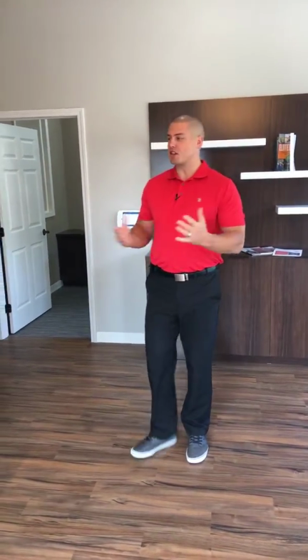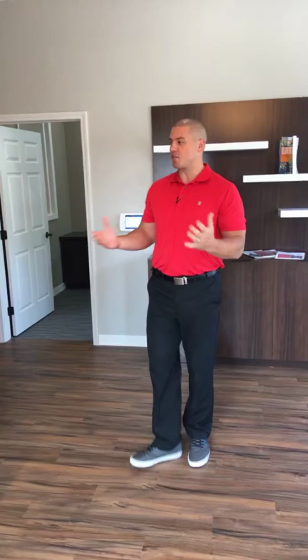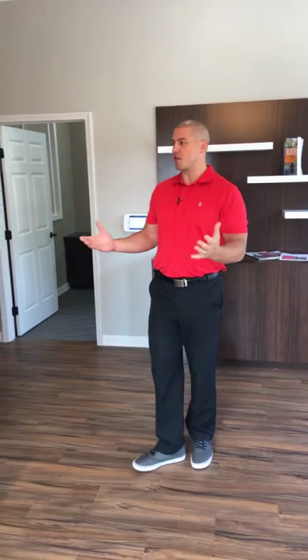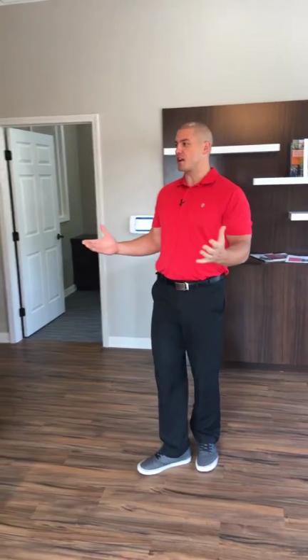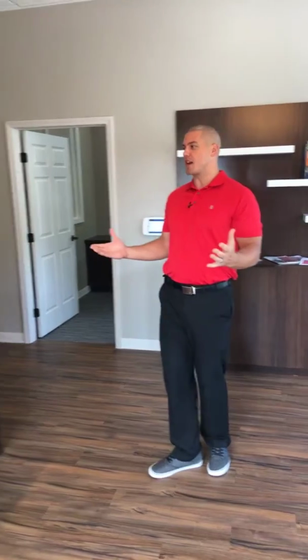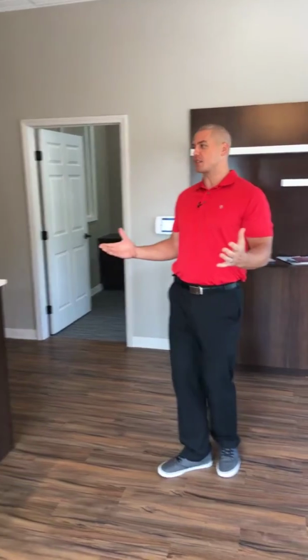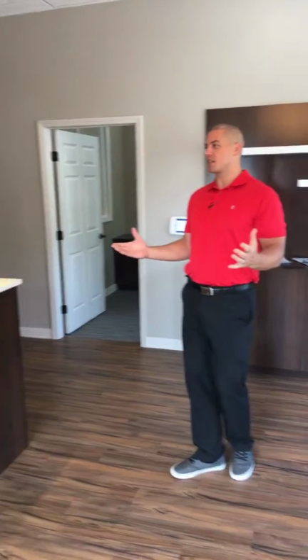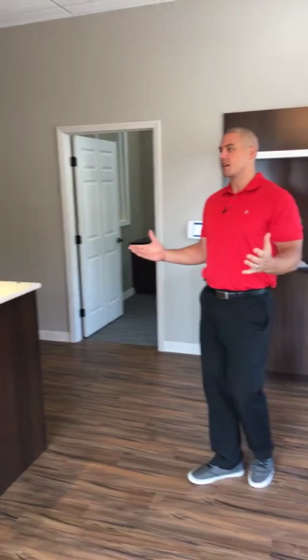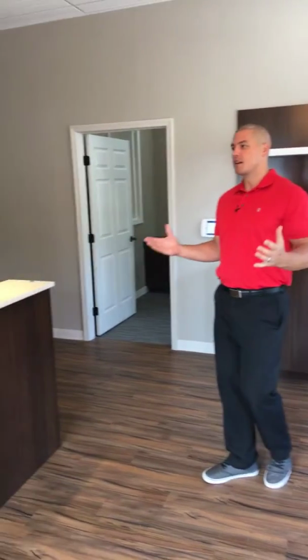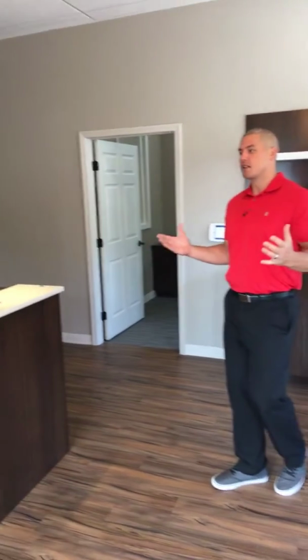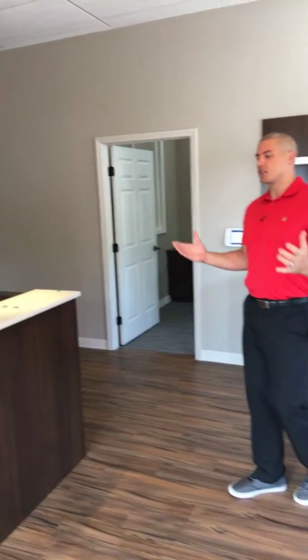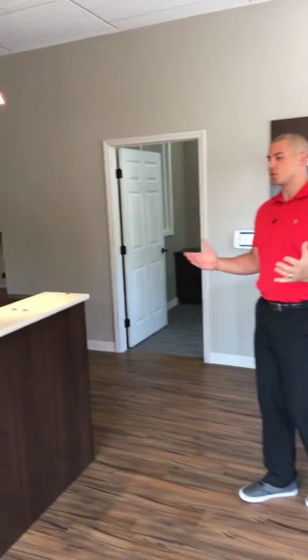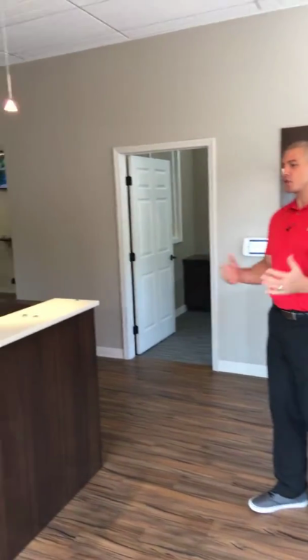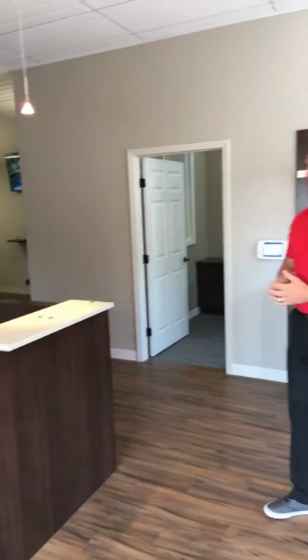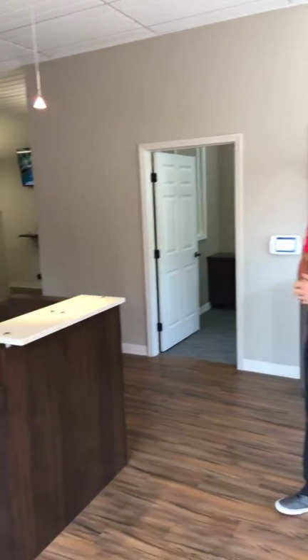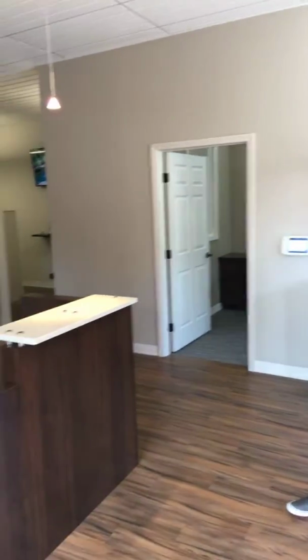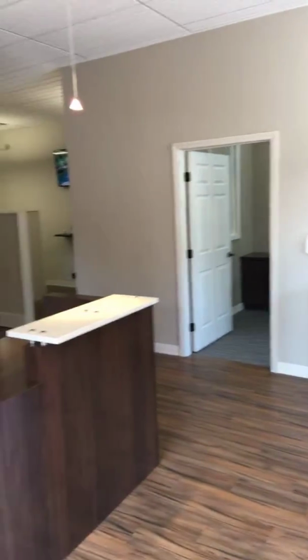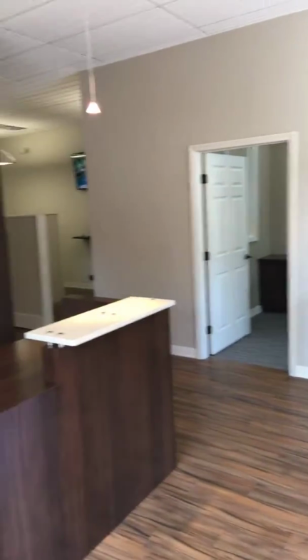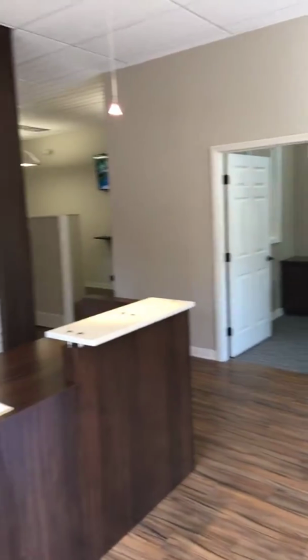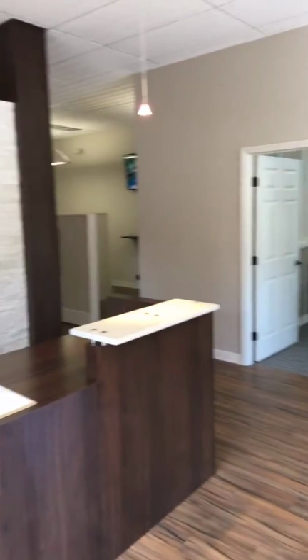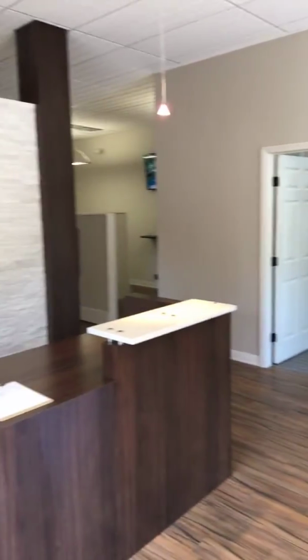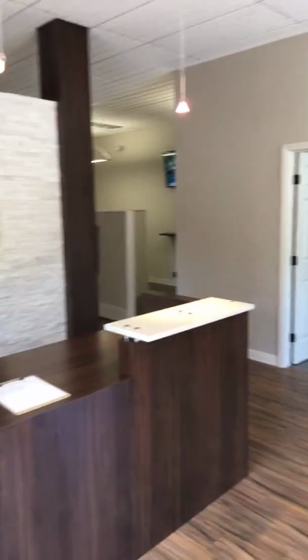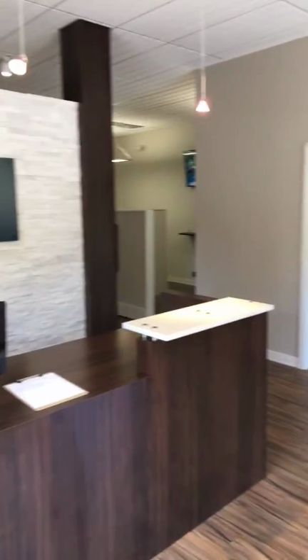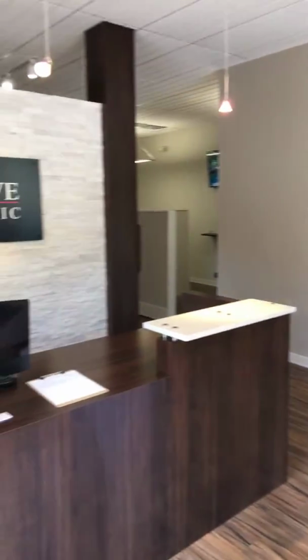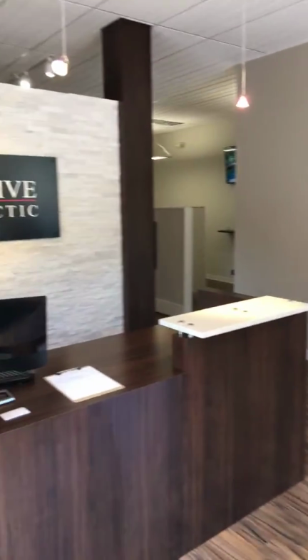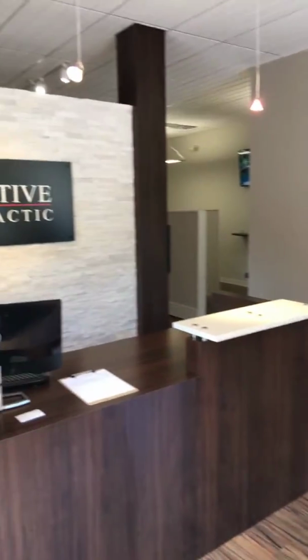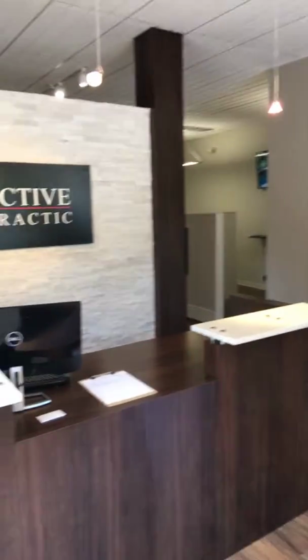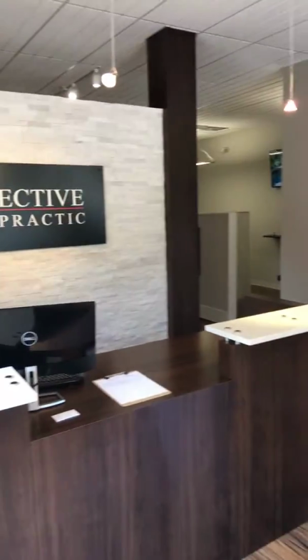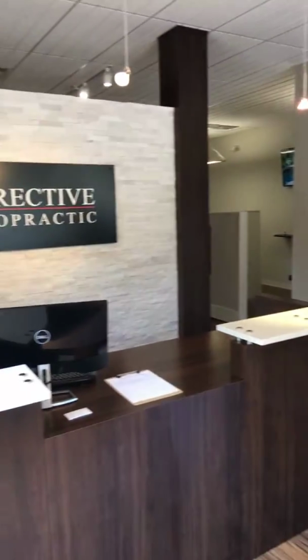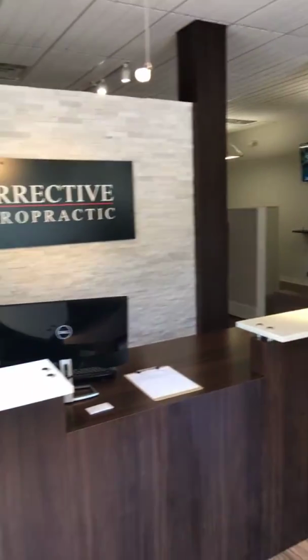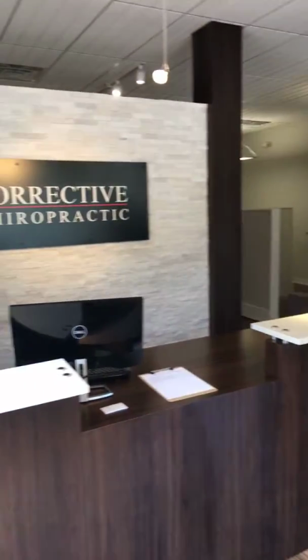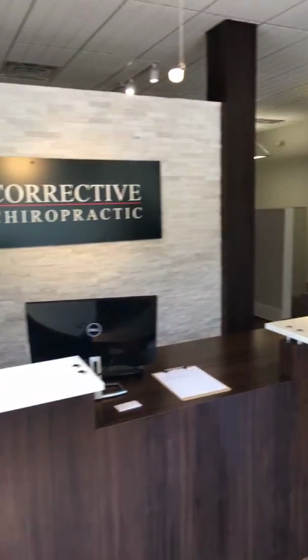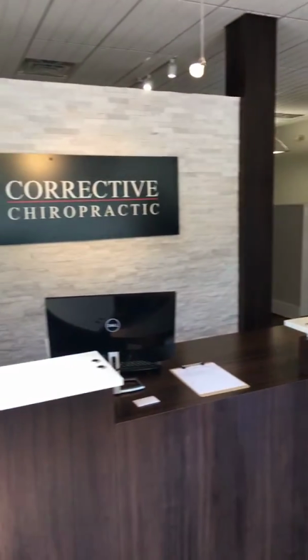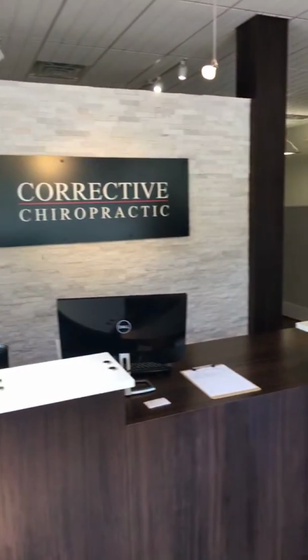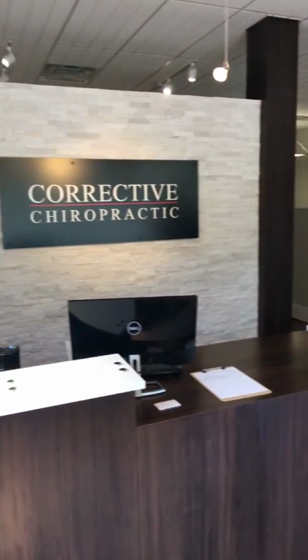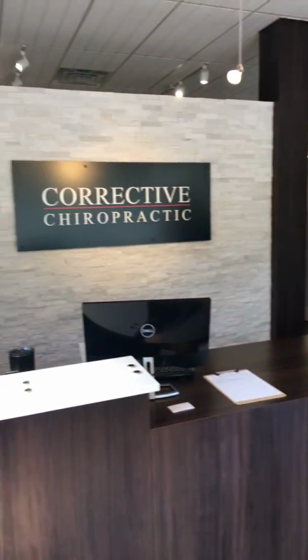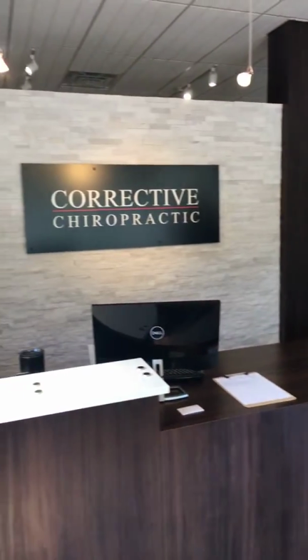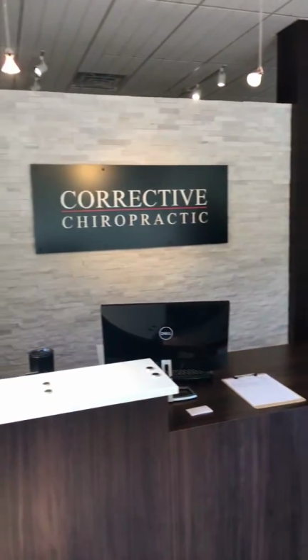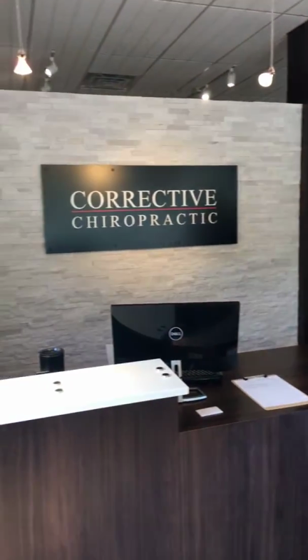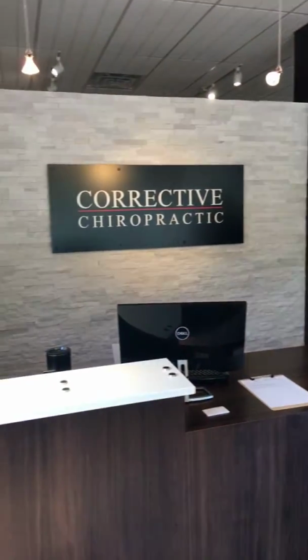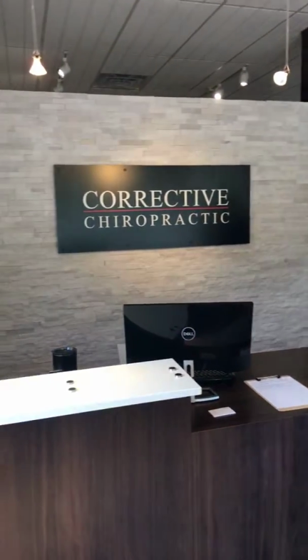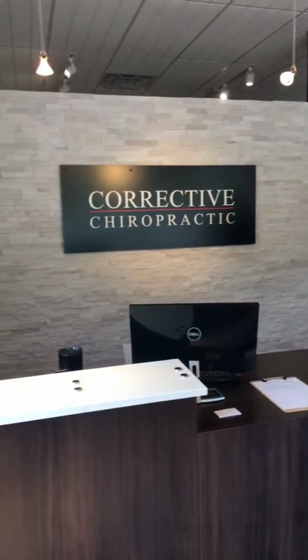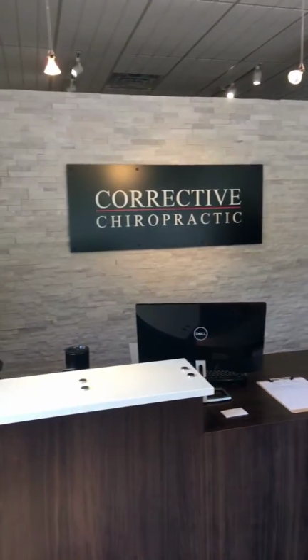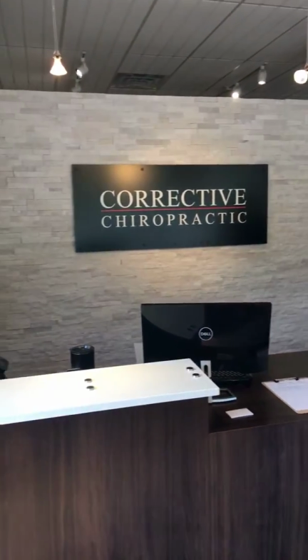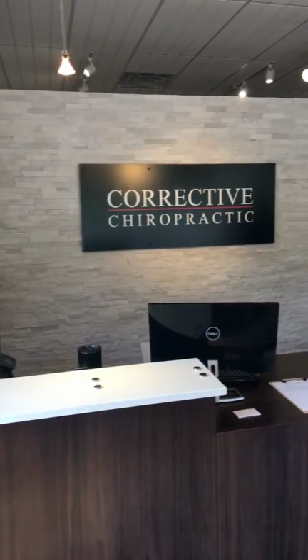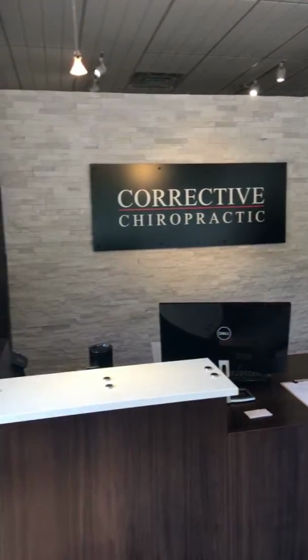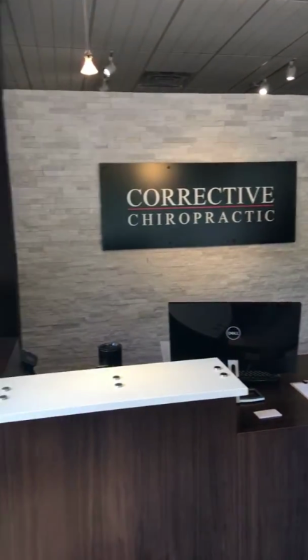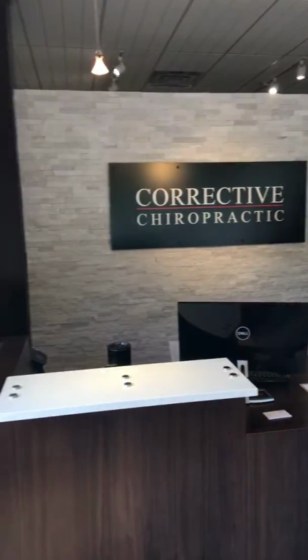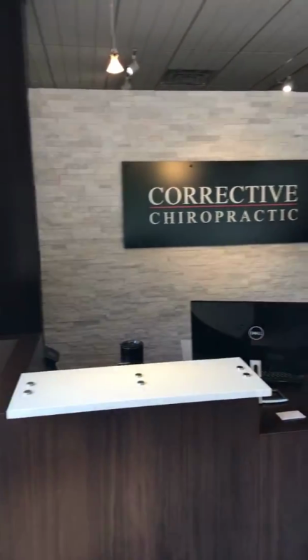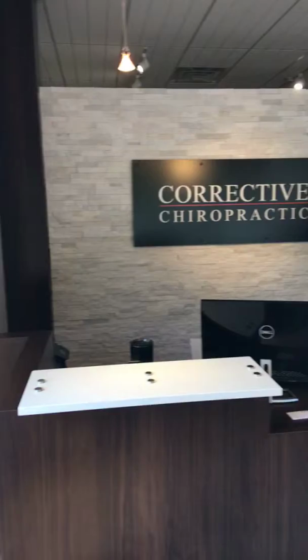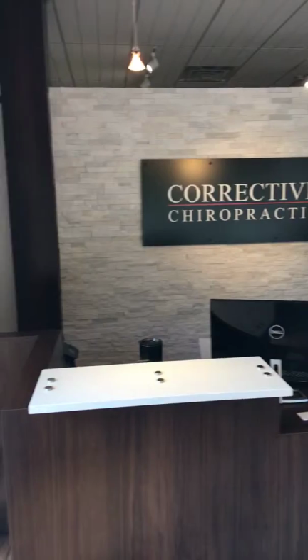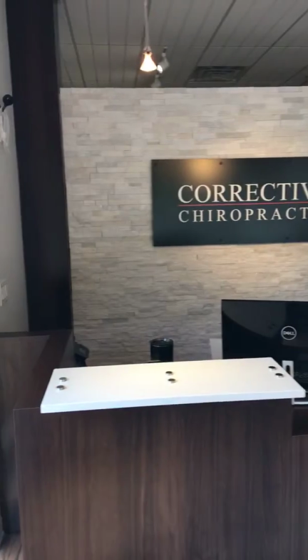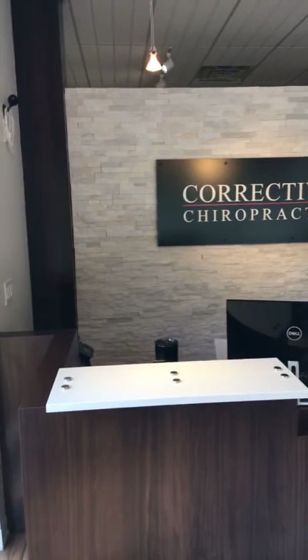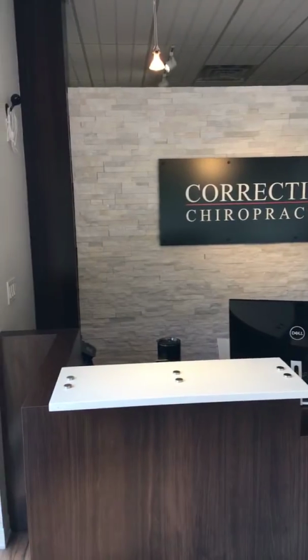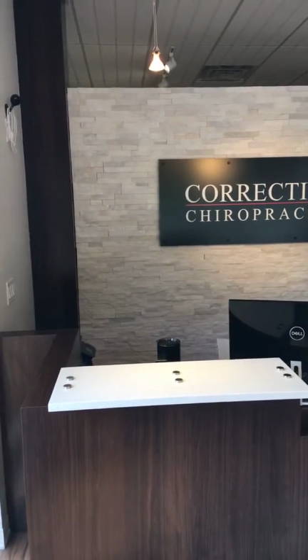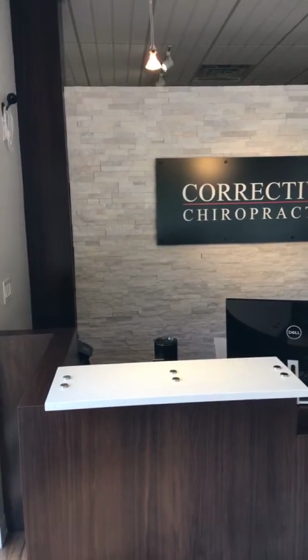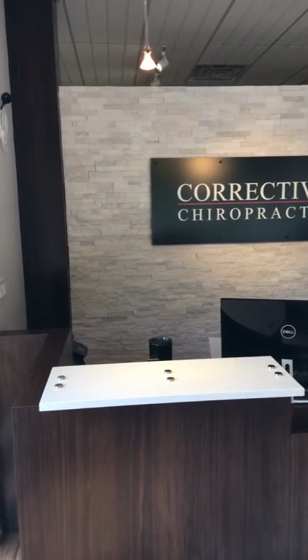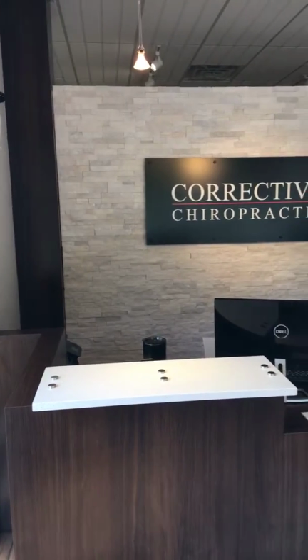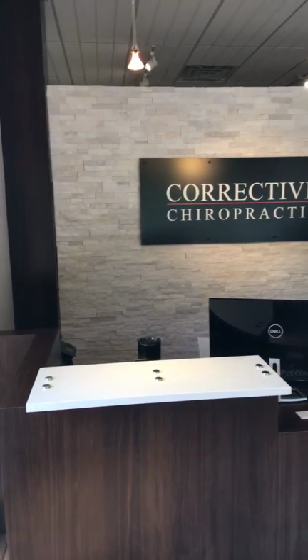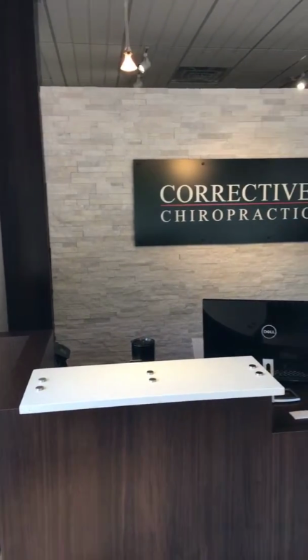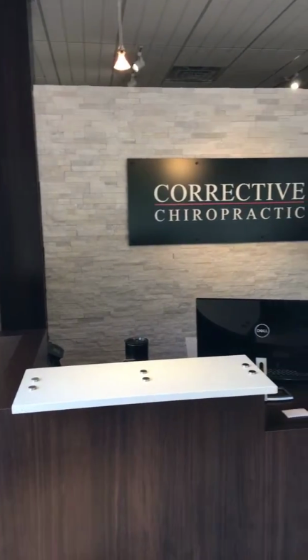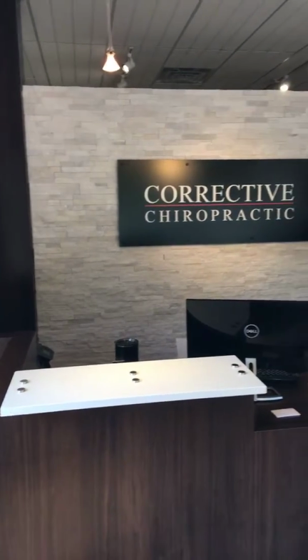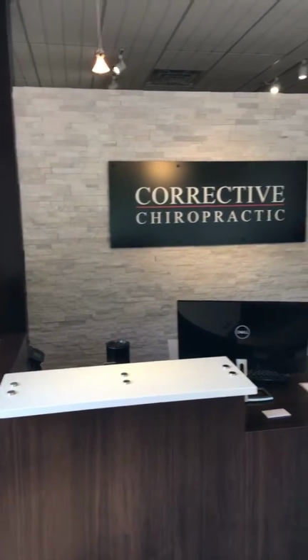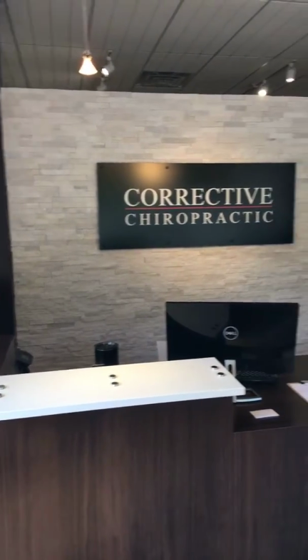So this is our front desk. This is where scheduling takes place. New patient appointments are made here, as well as appointments for current patients.